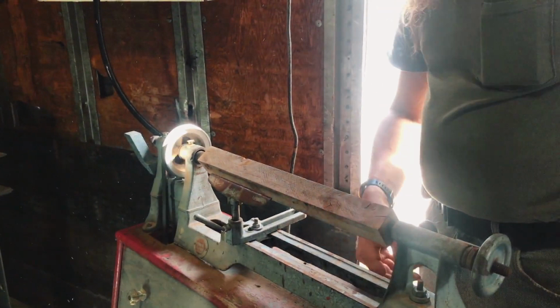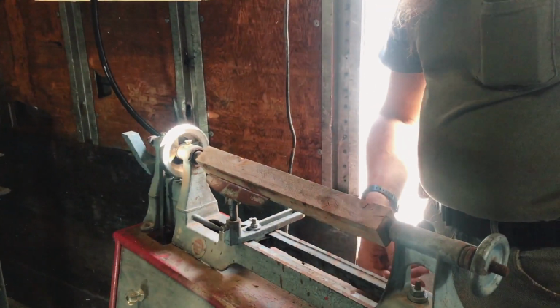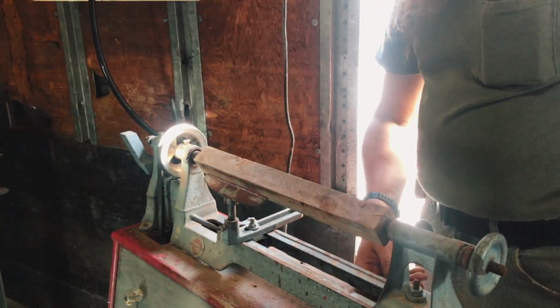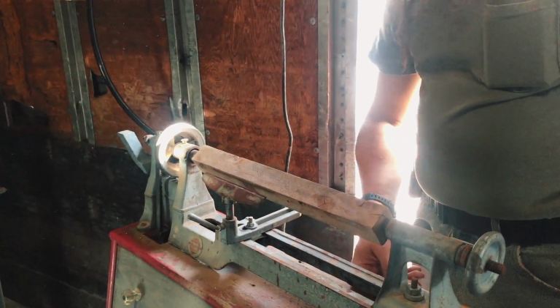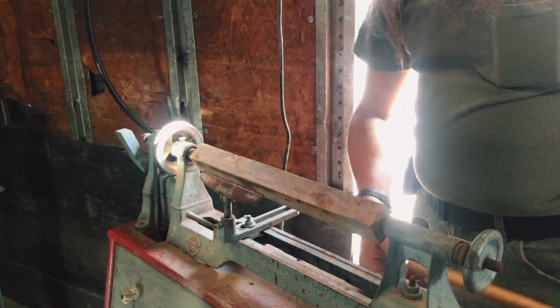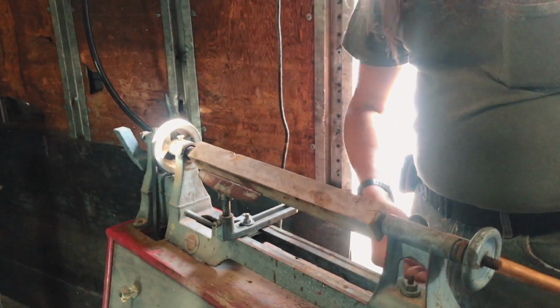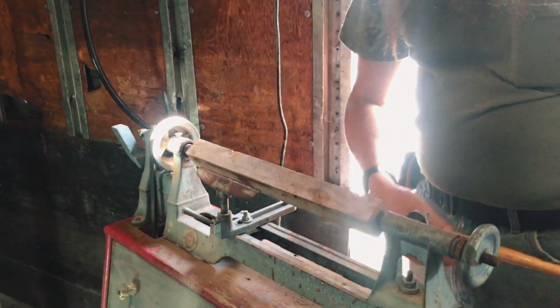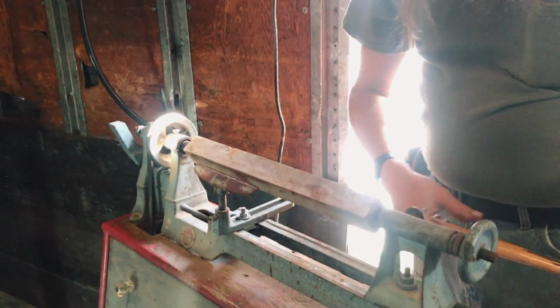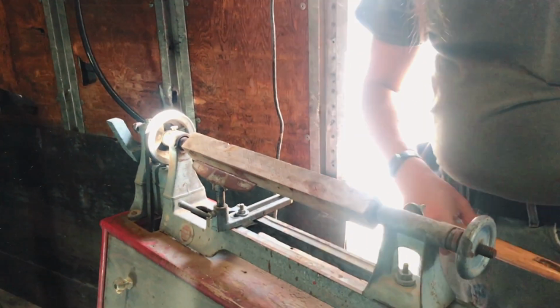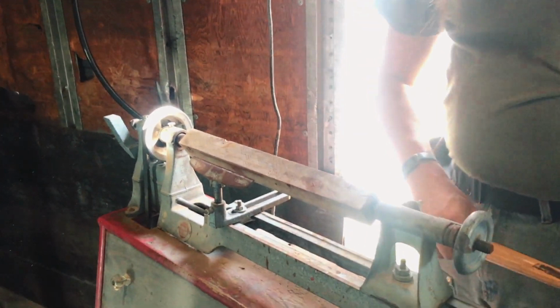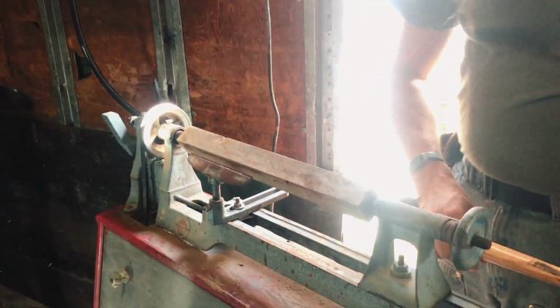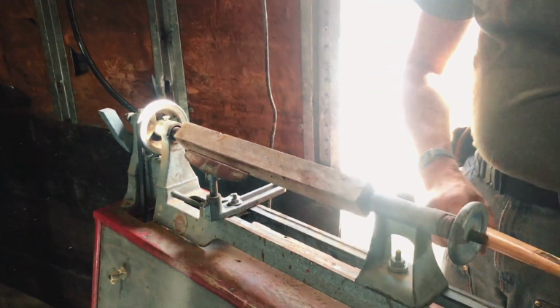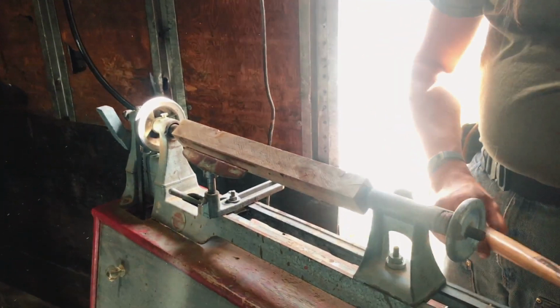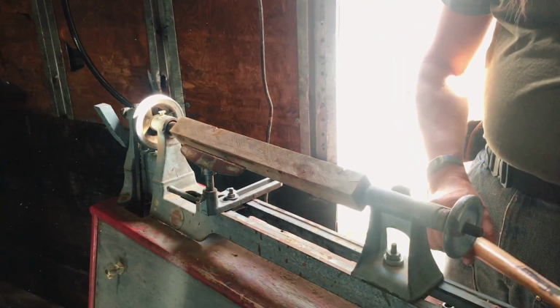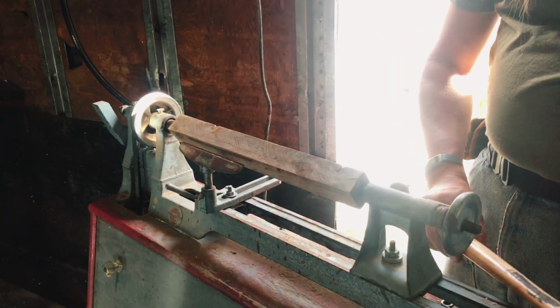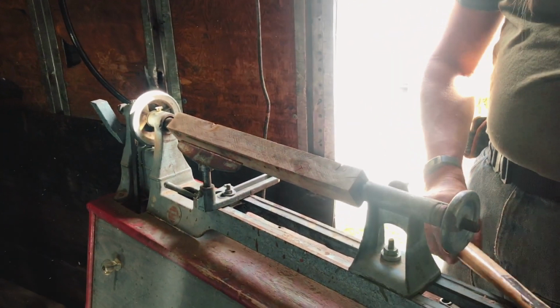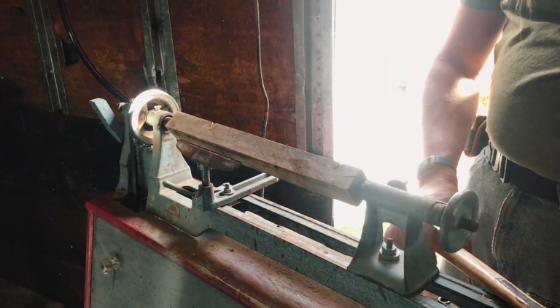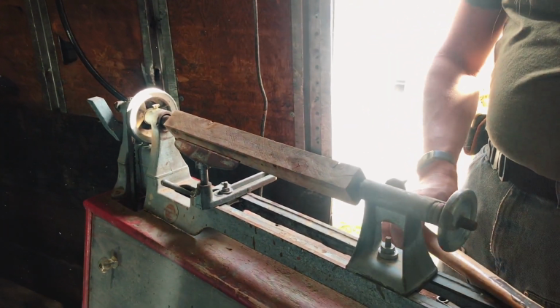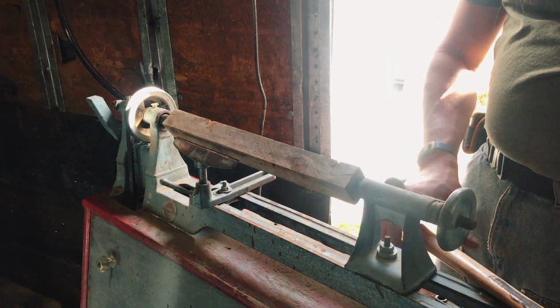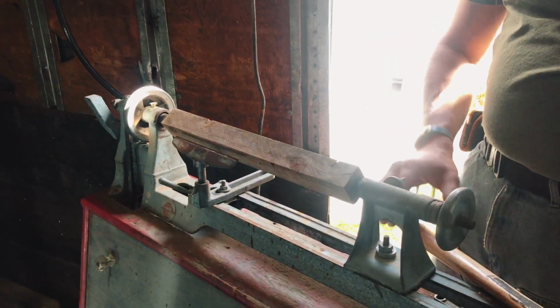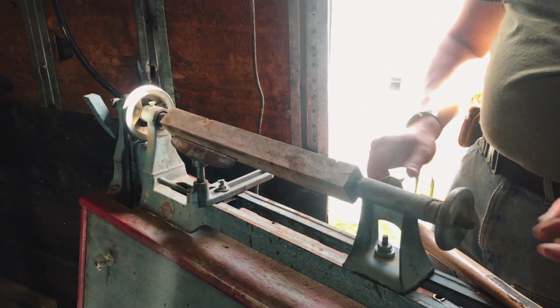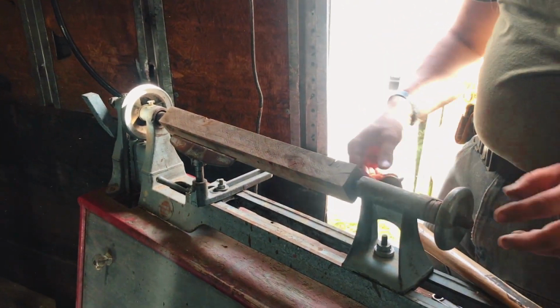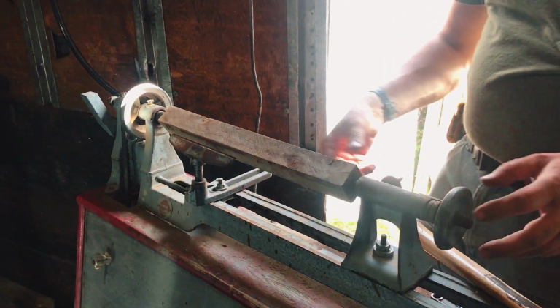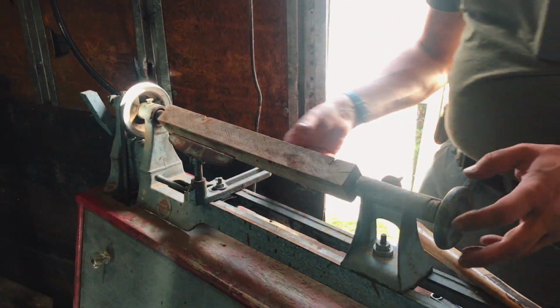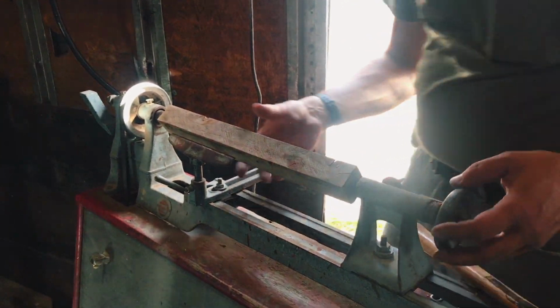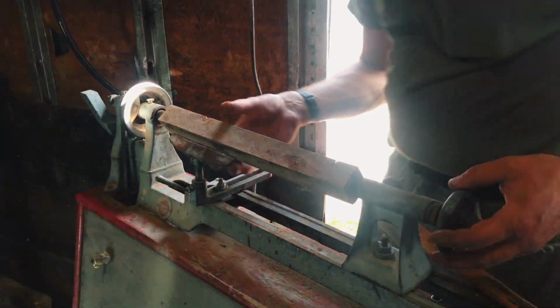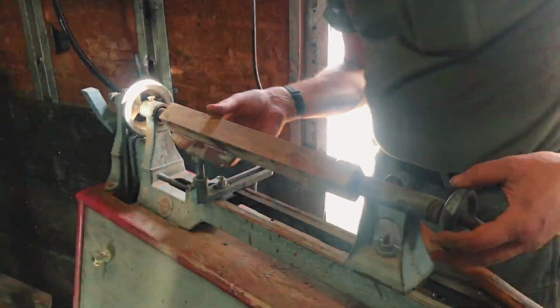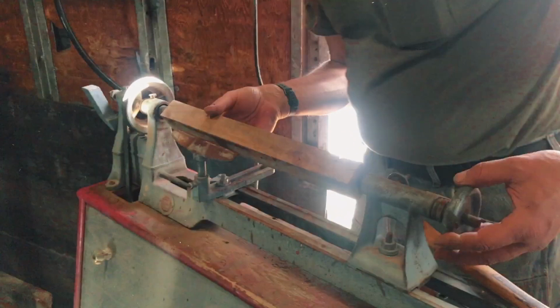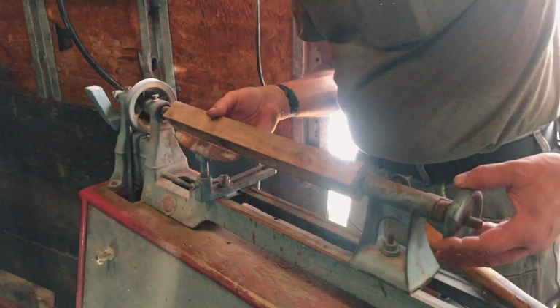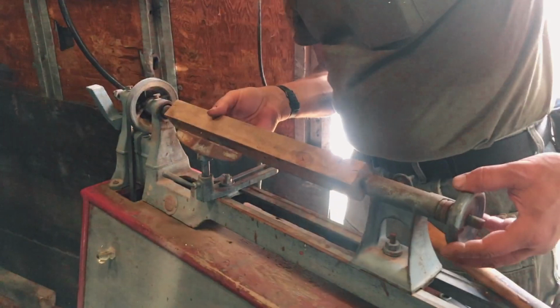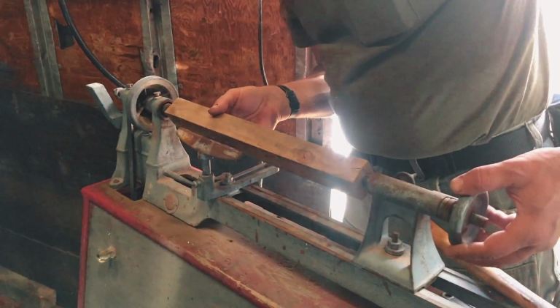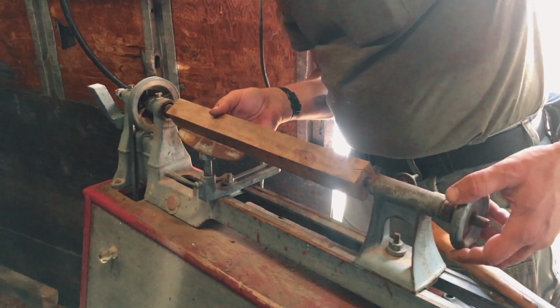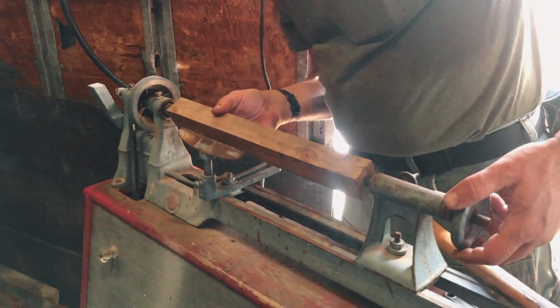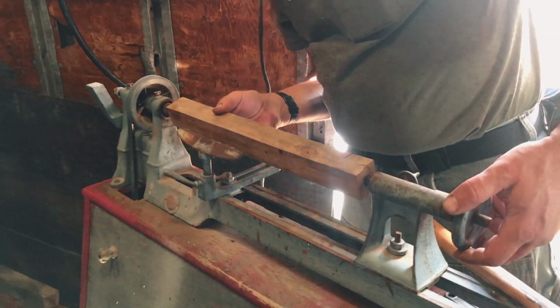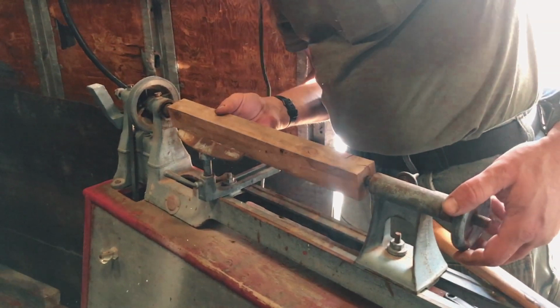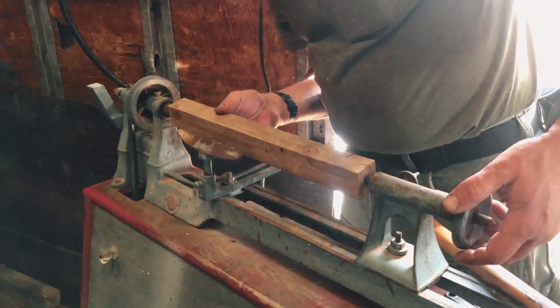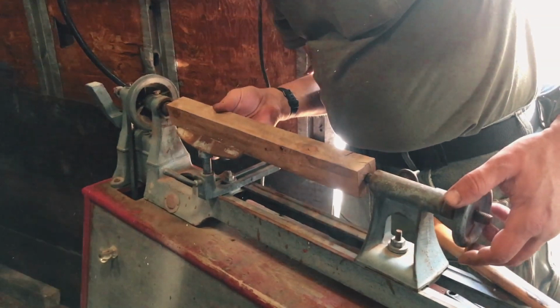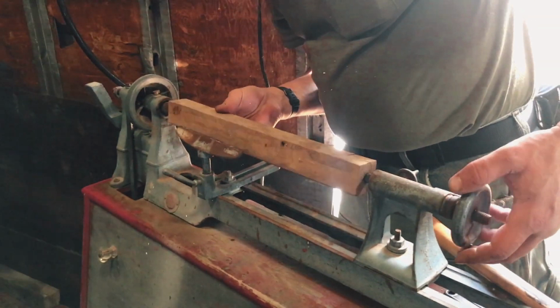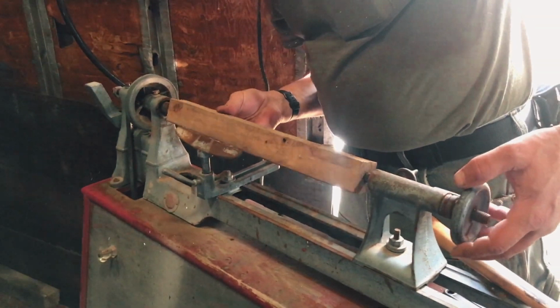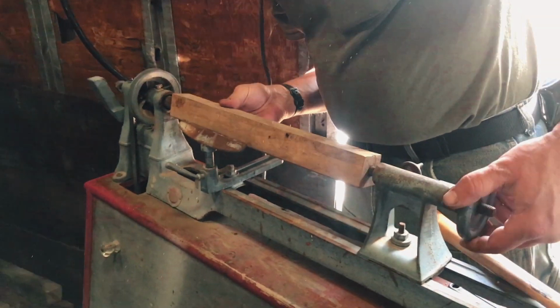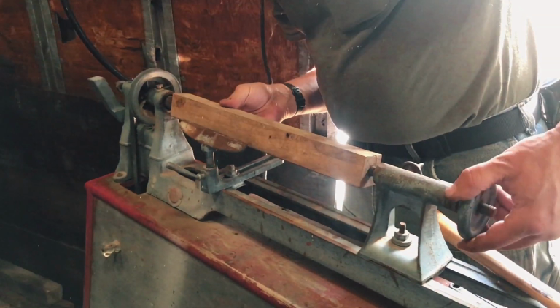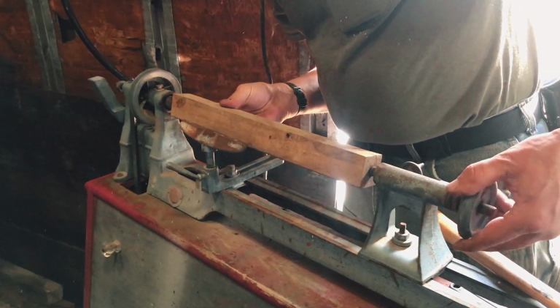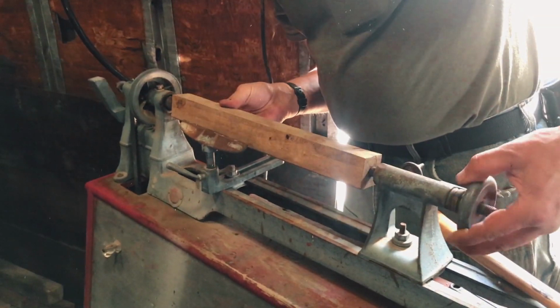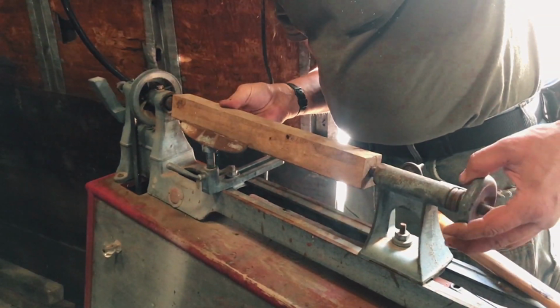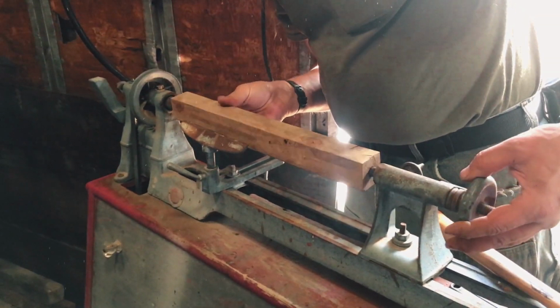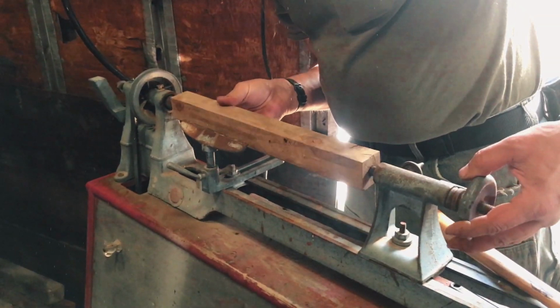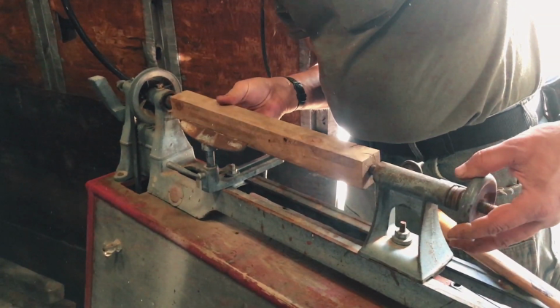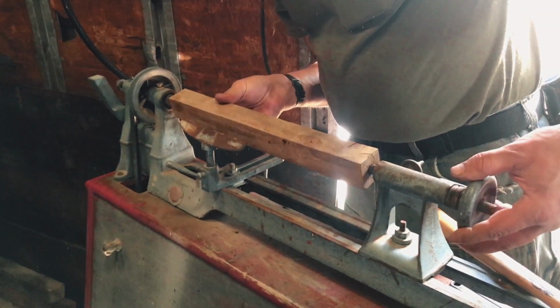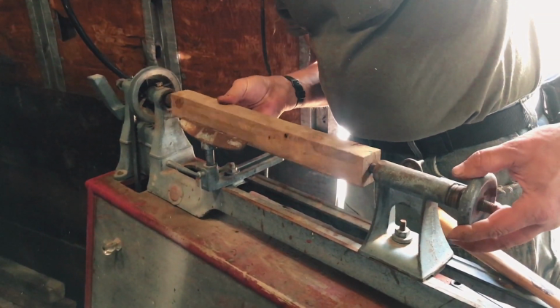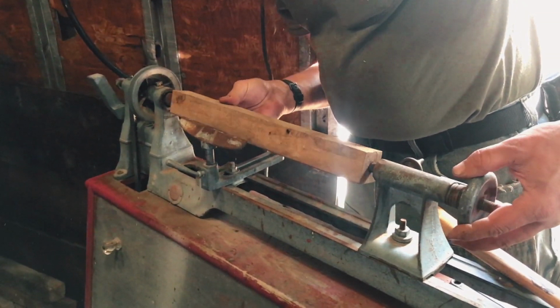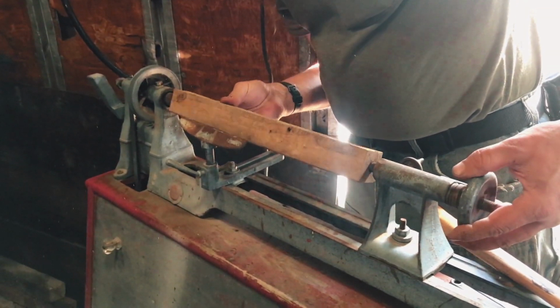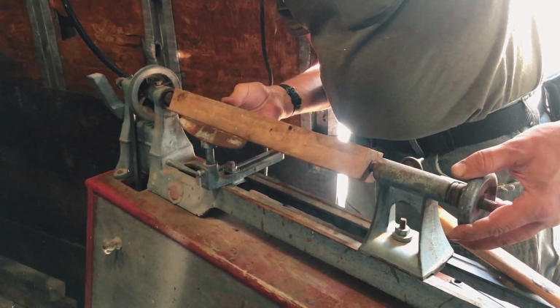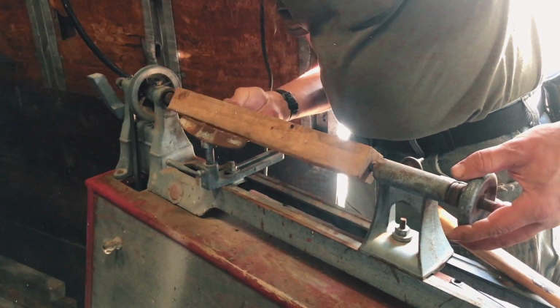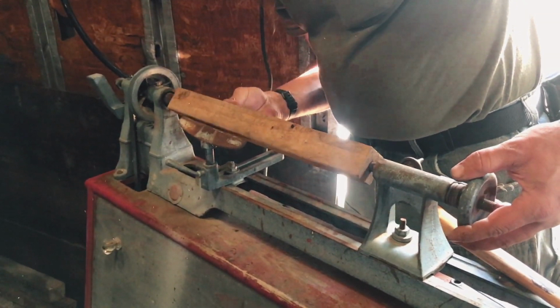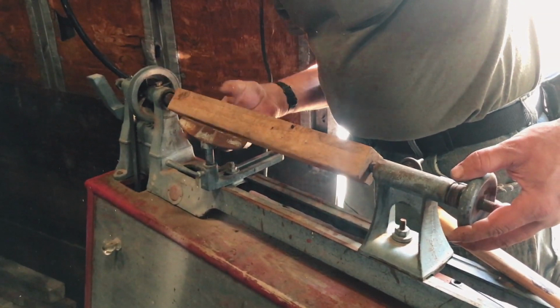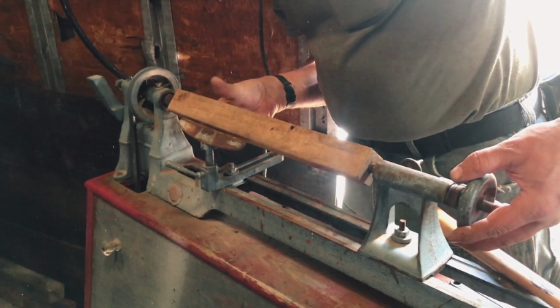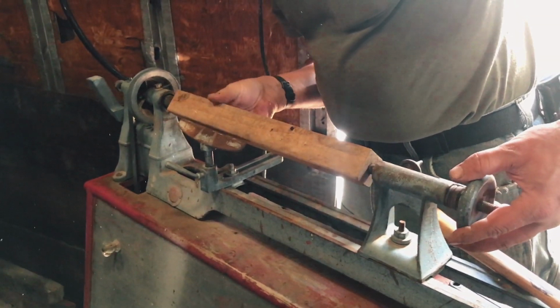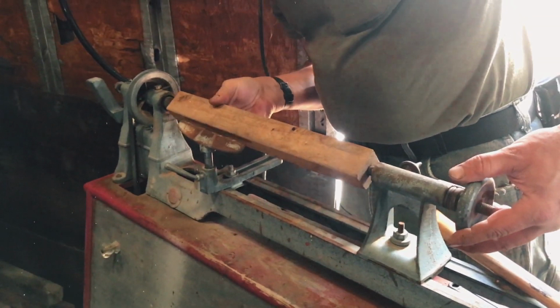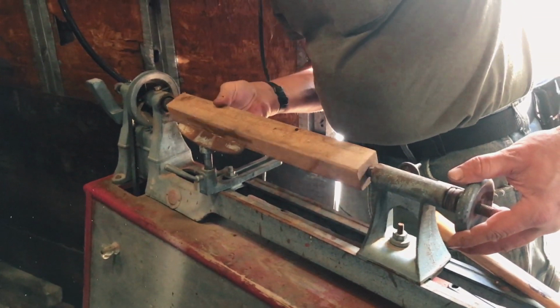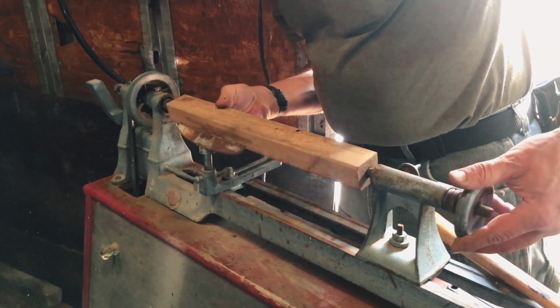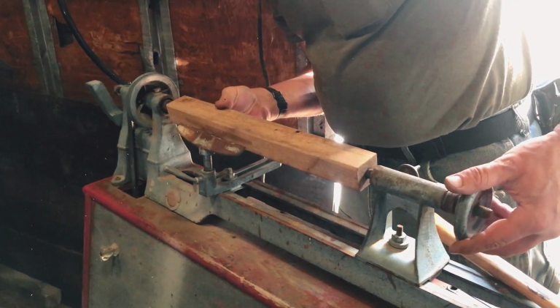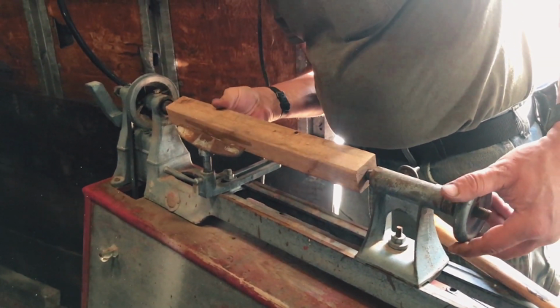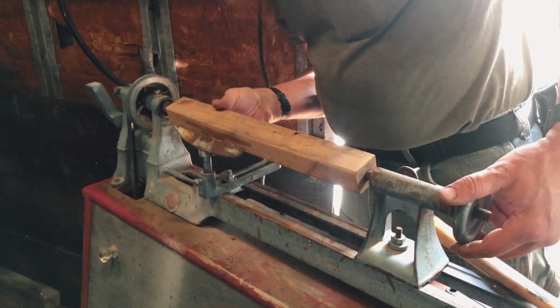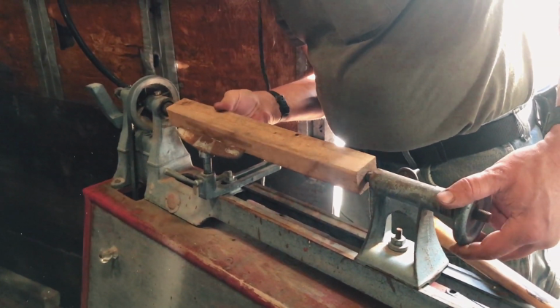Well, I had a good thing going. I don't want to sharpen these drive dogs.